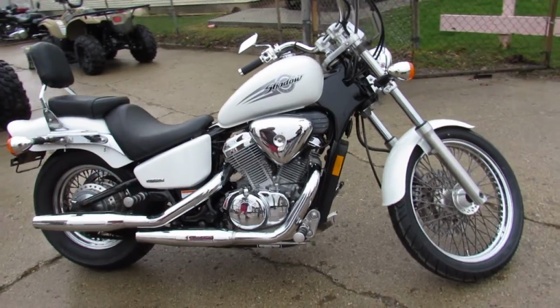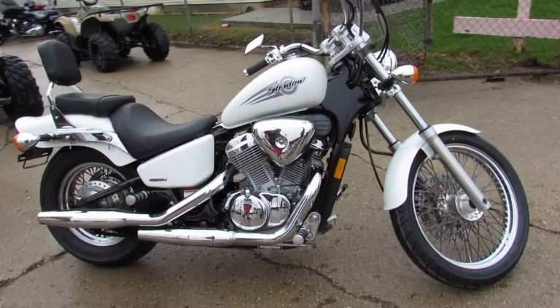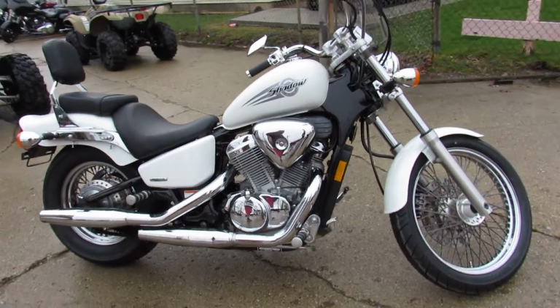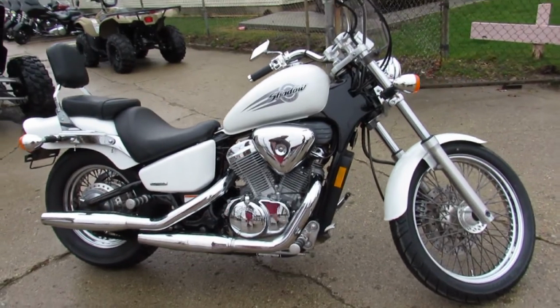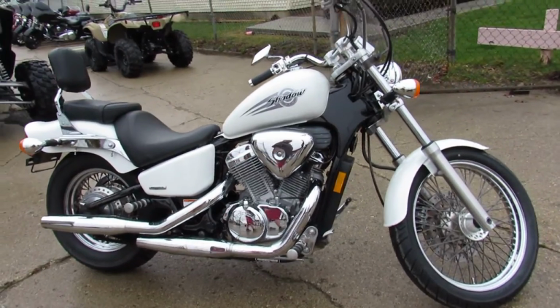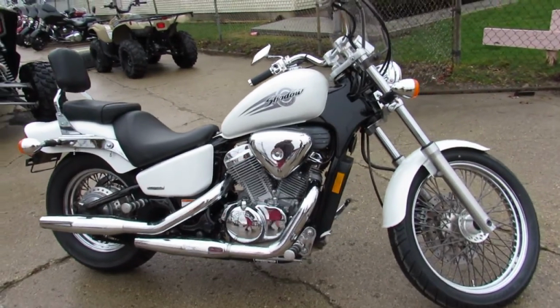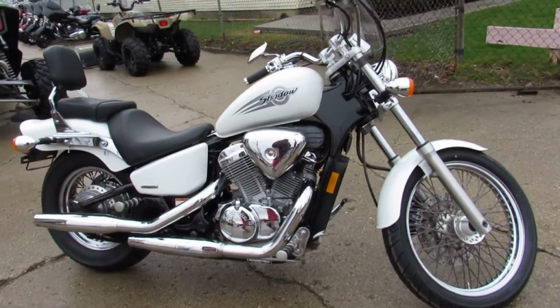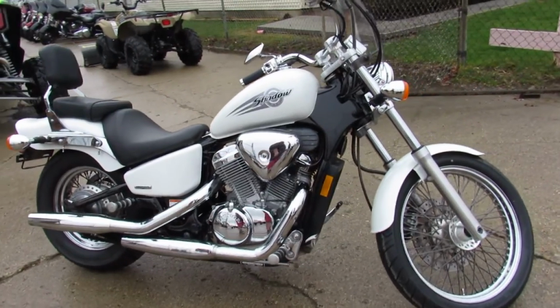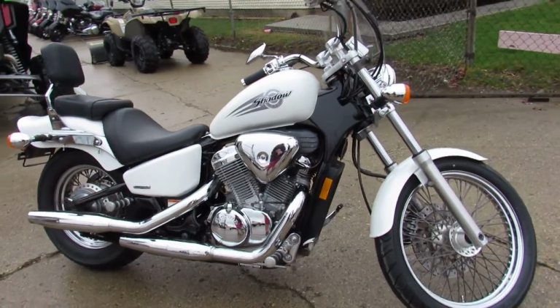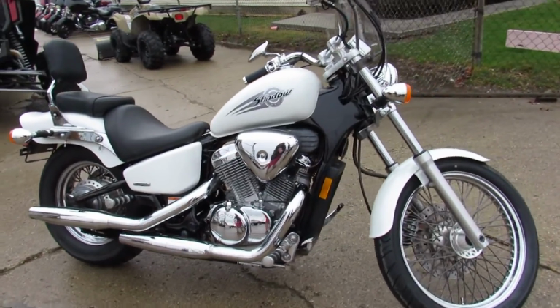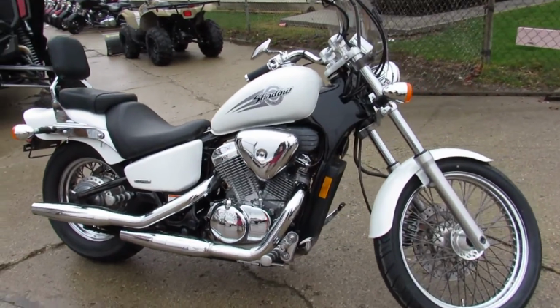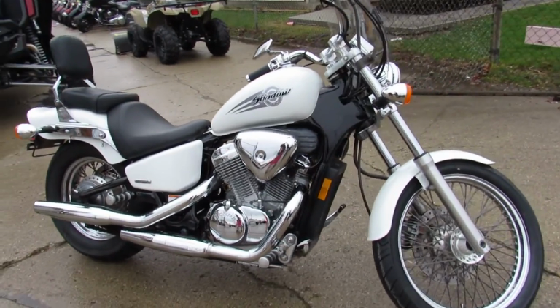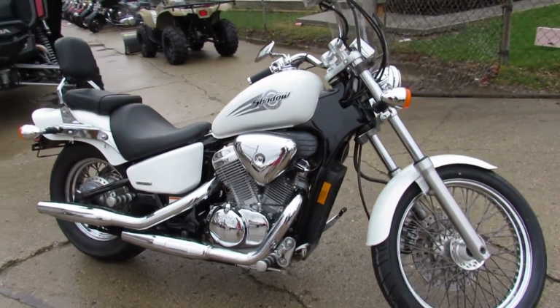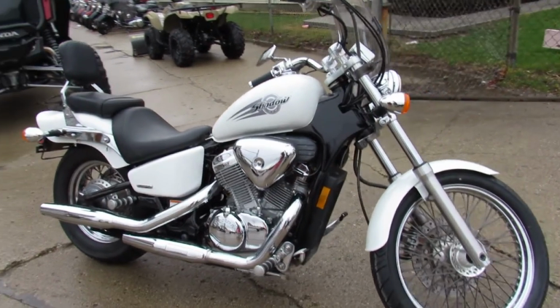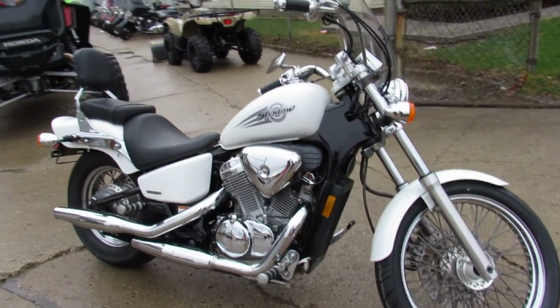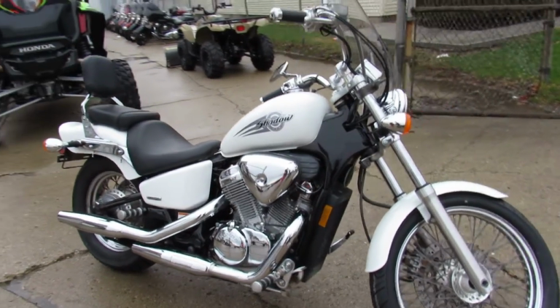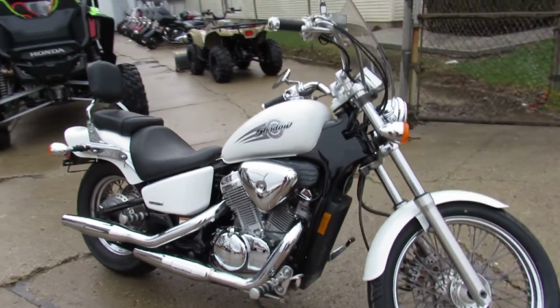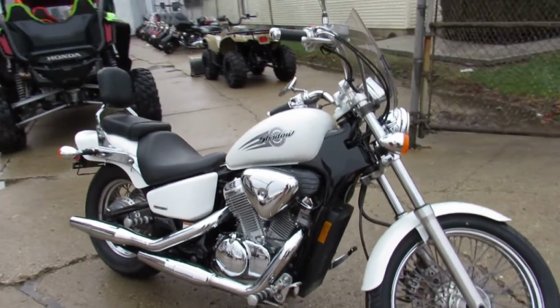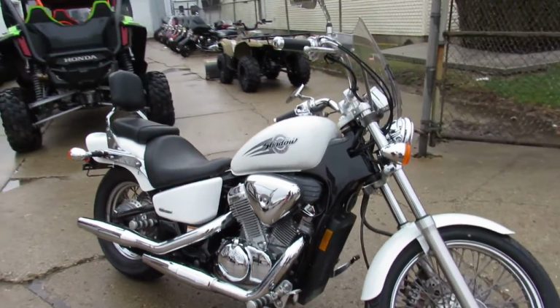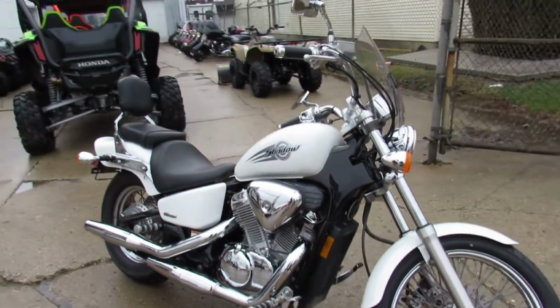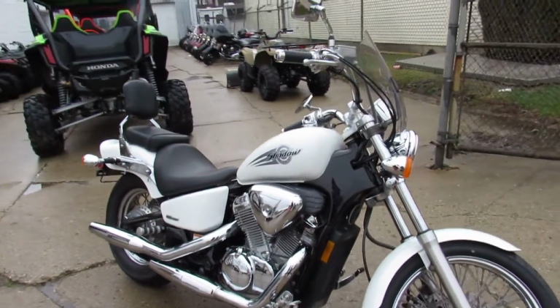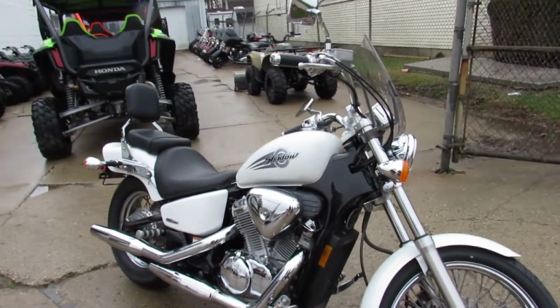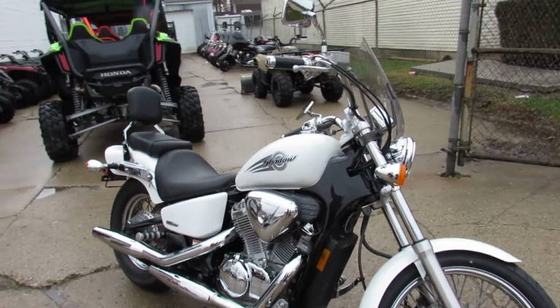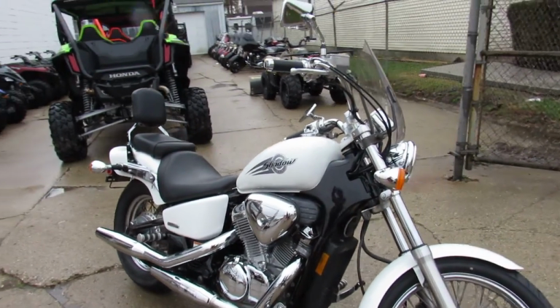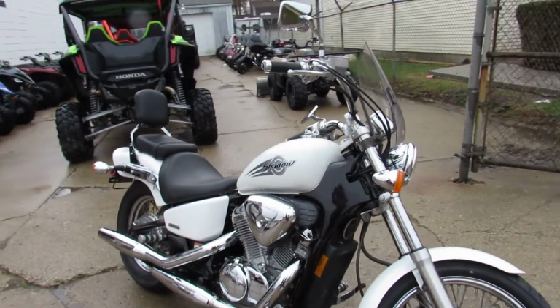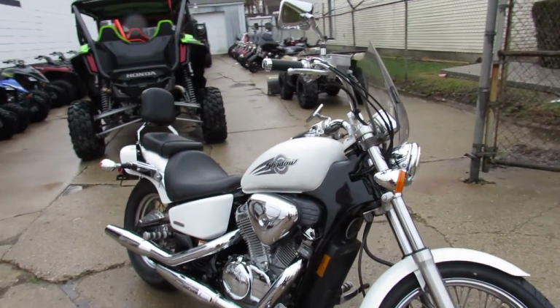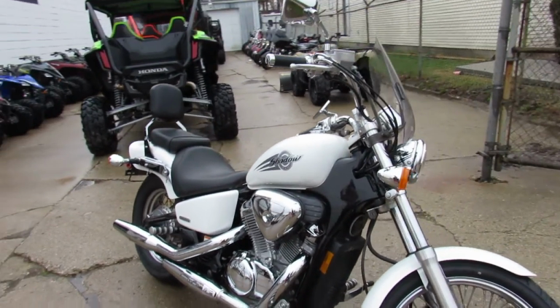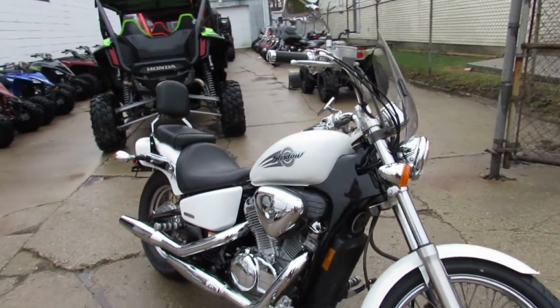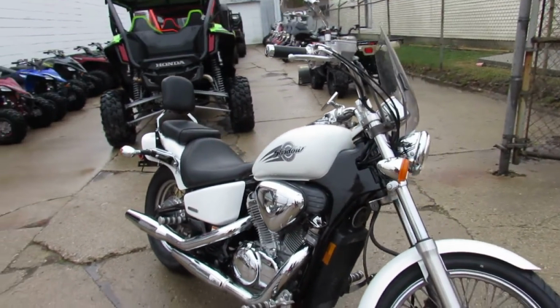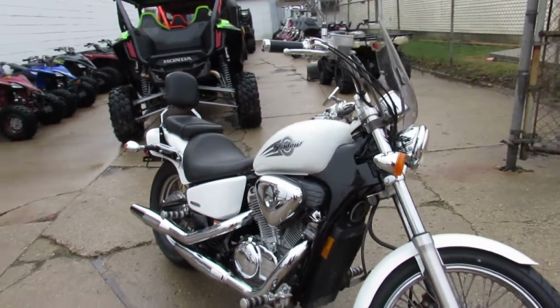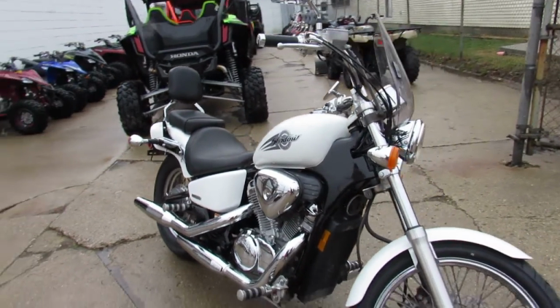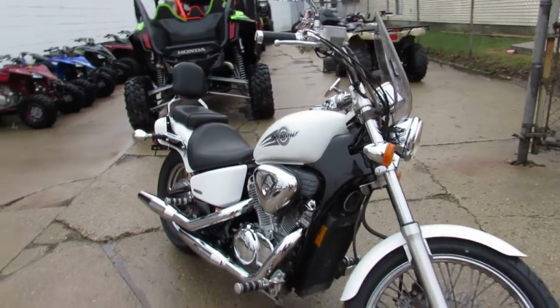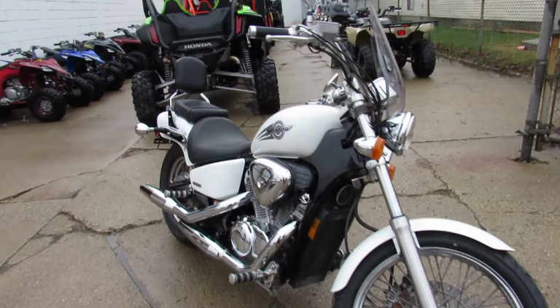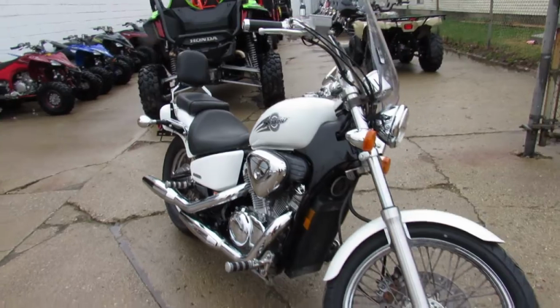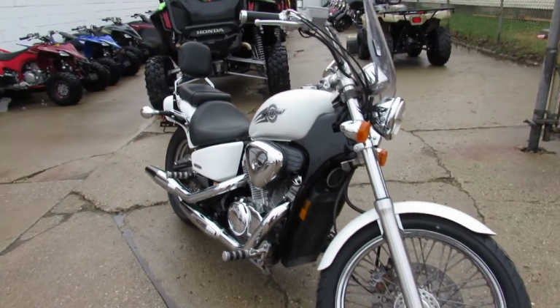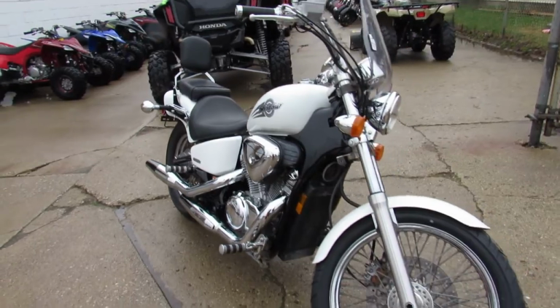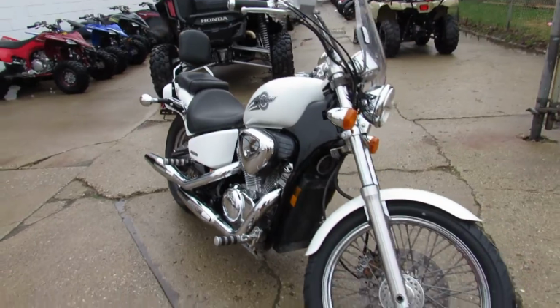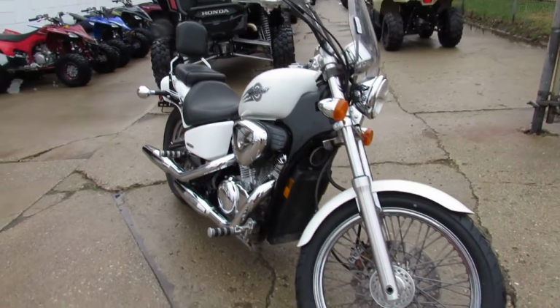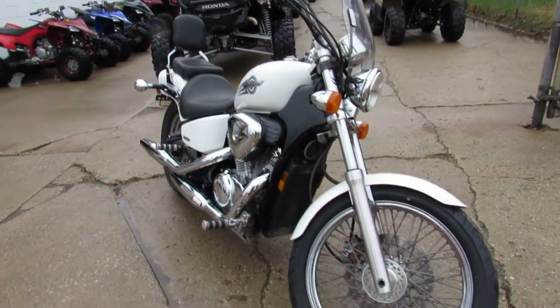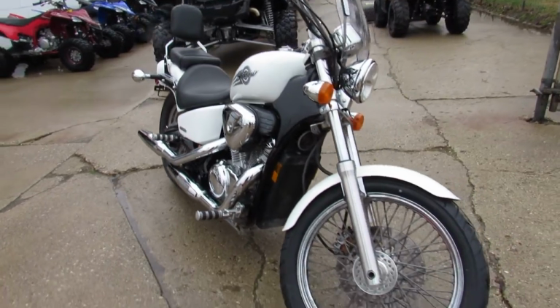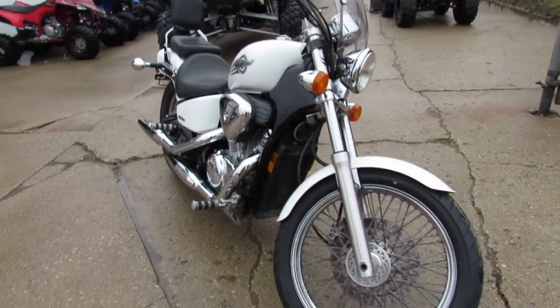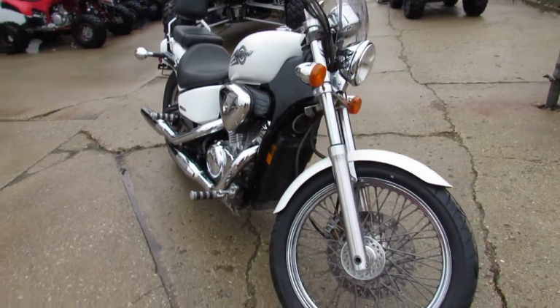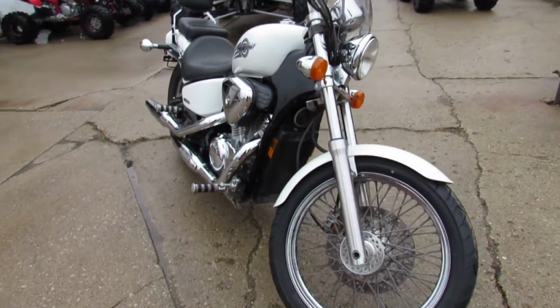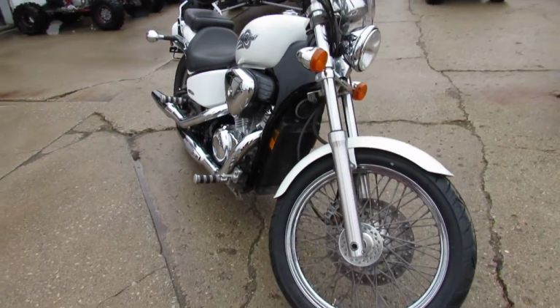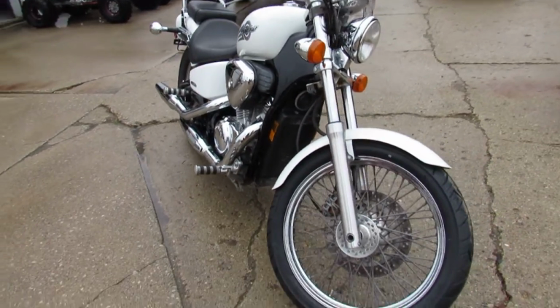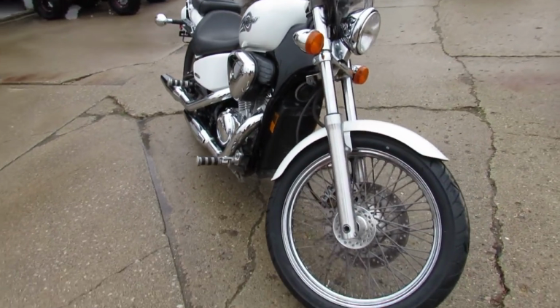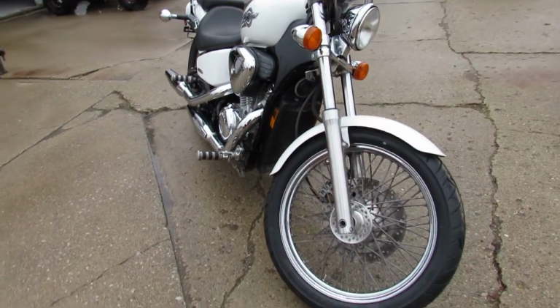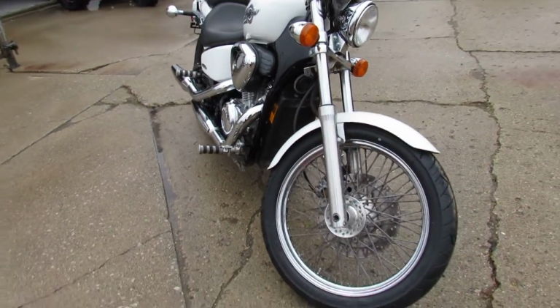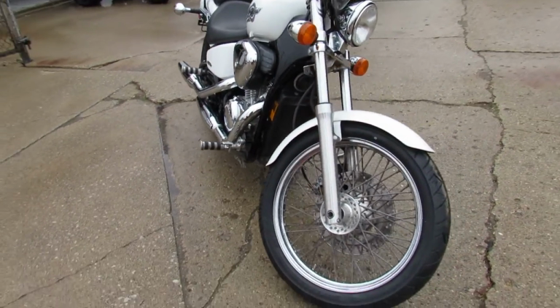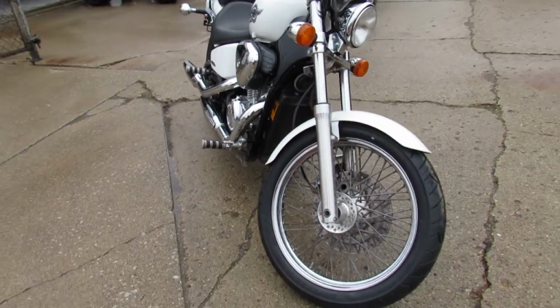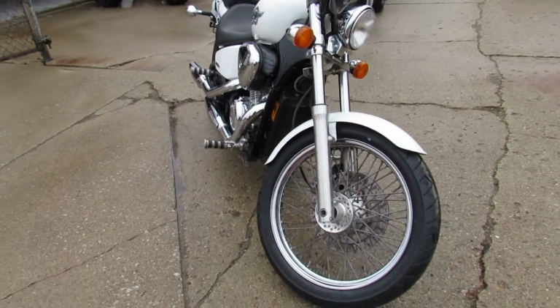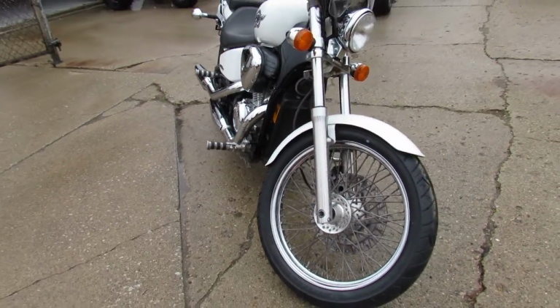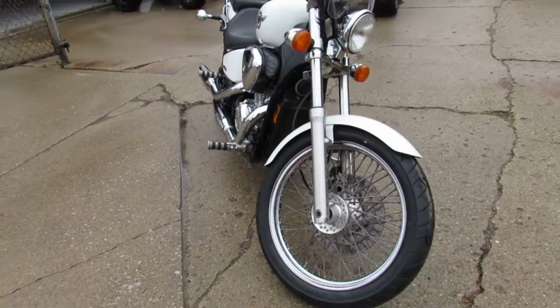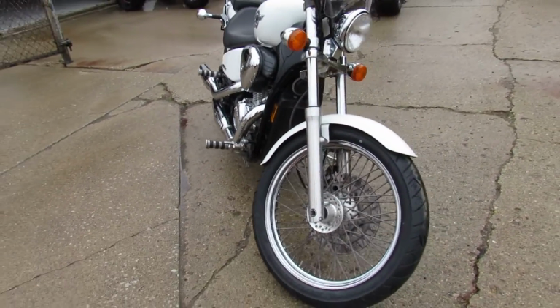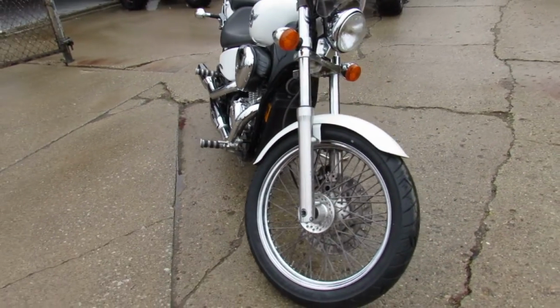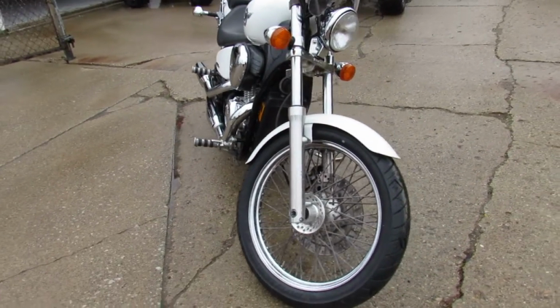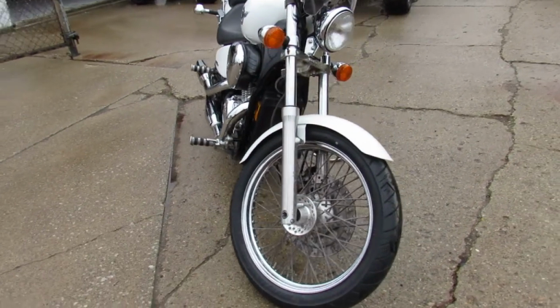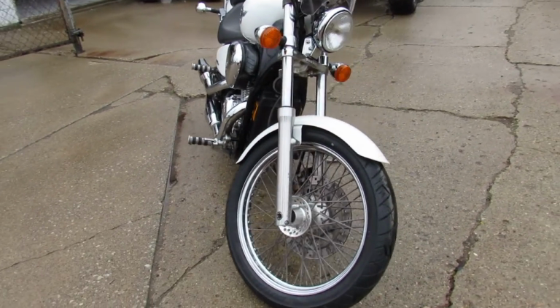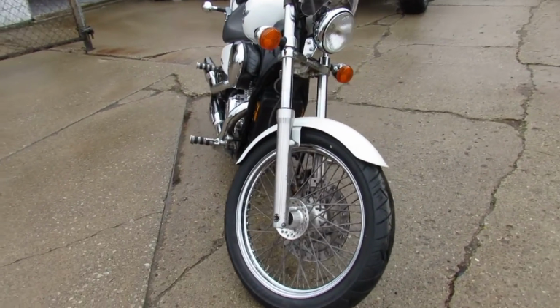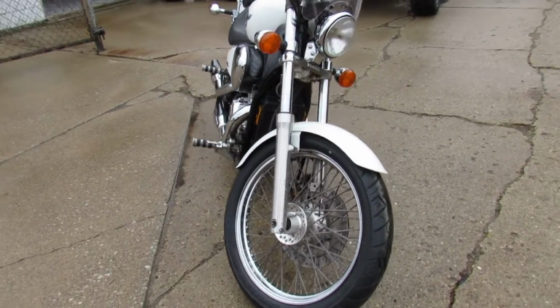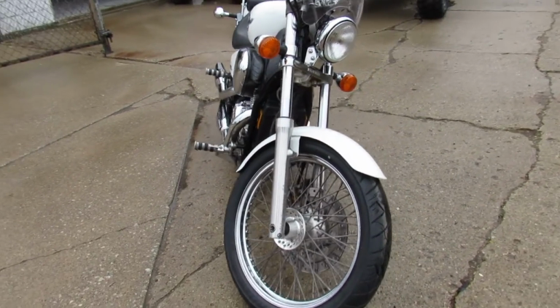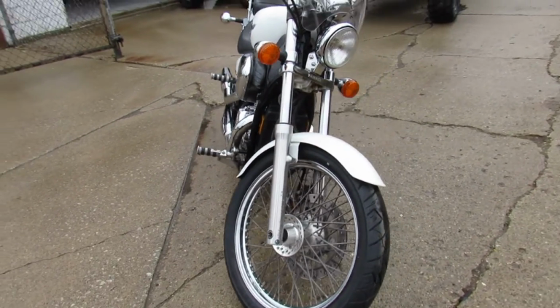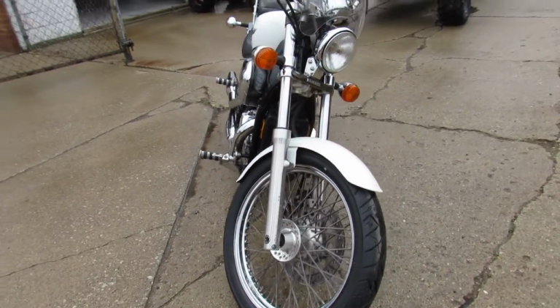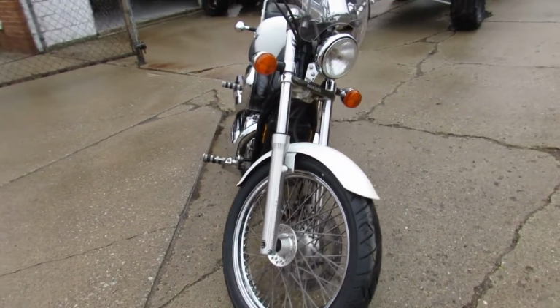Hey guys, ApprovalPowerSports.com here doing some videos on the used cruisers. This one here is a great starter bike — an '05 Honda Shadow Deluxe.